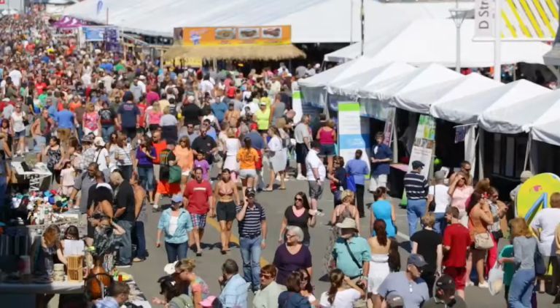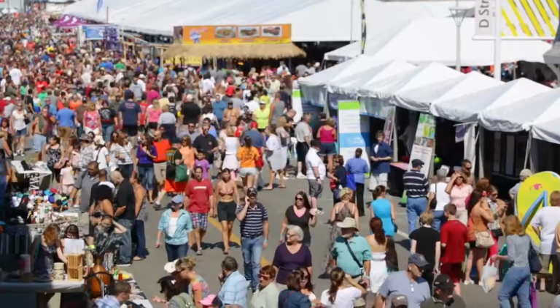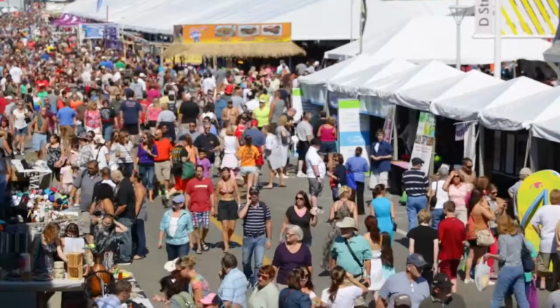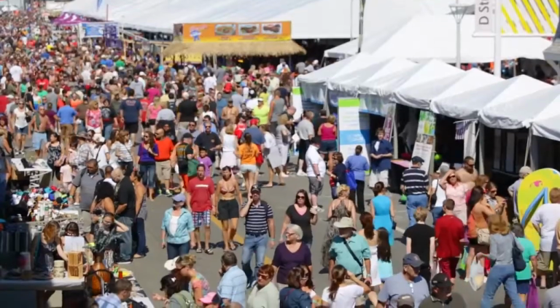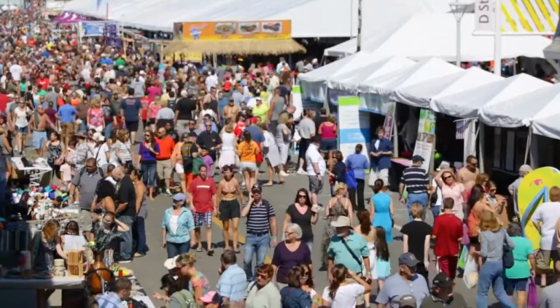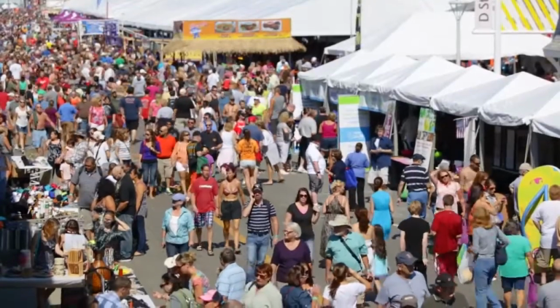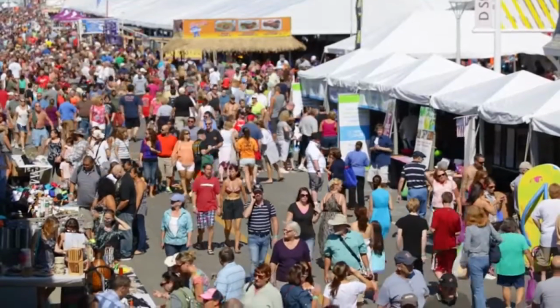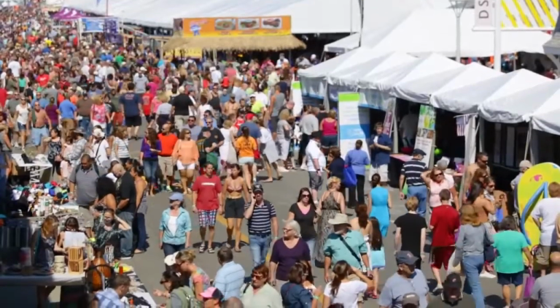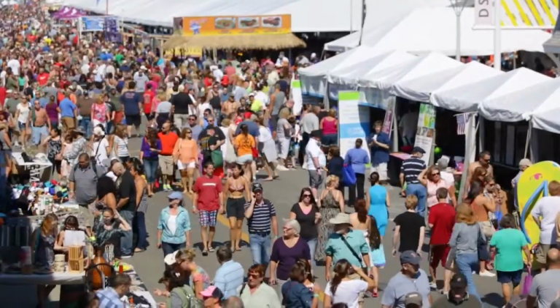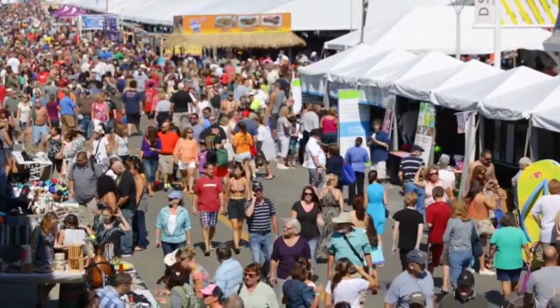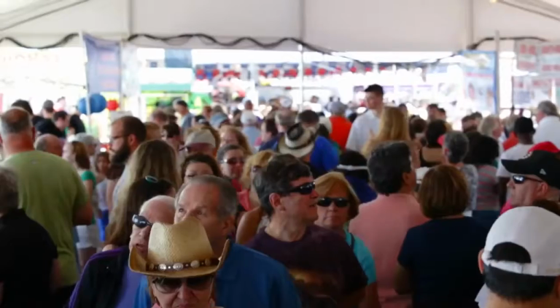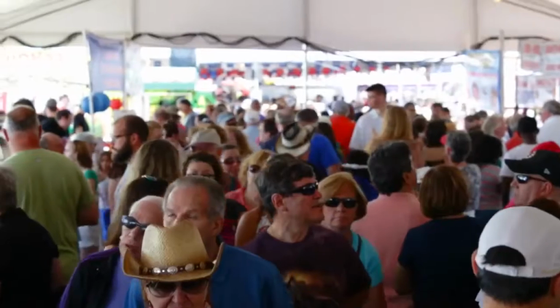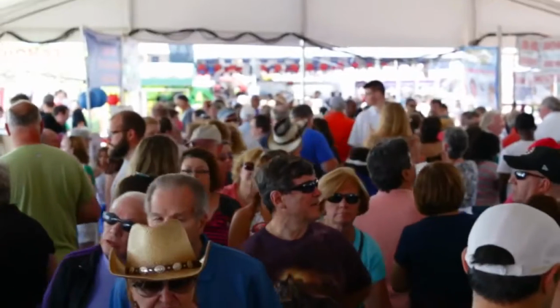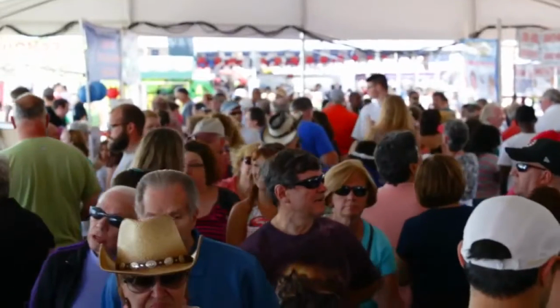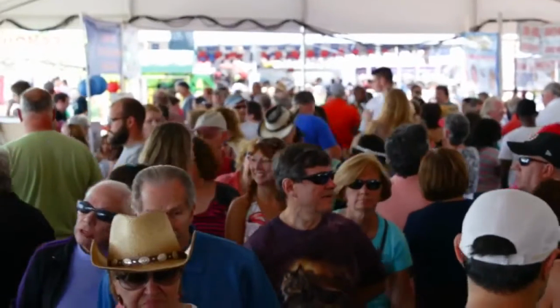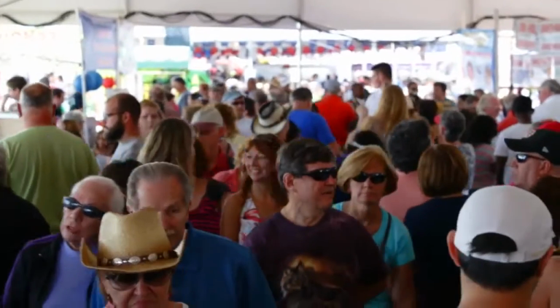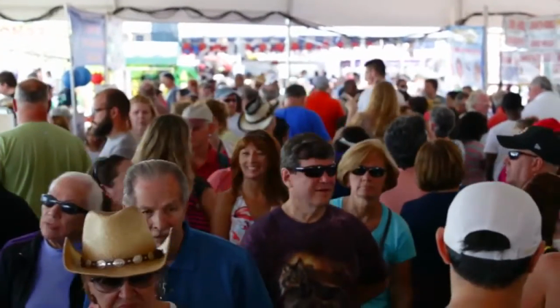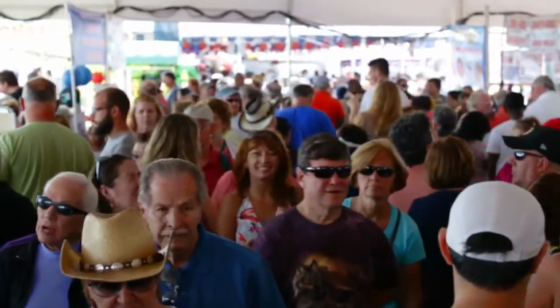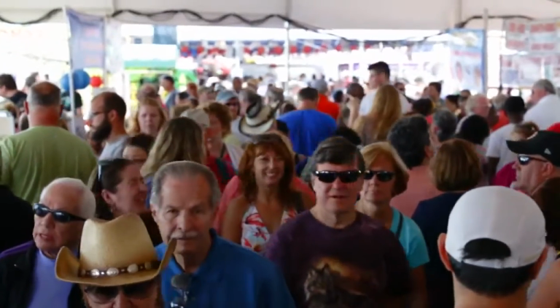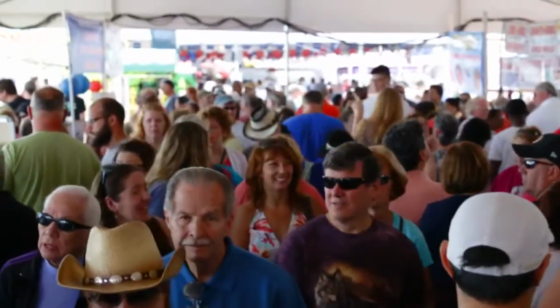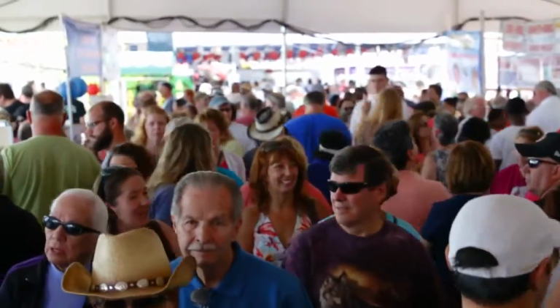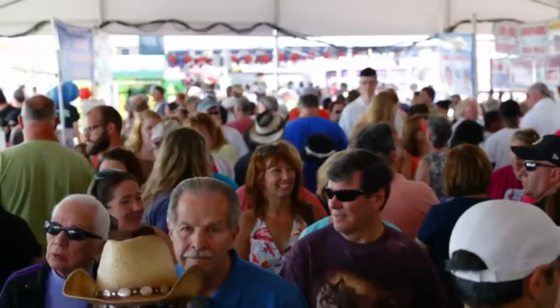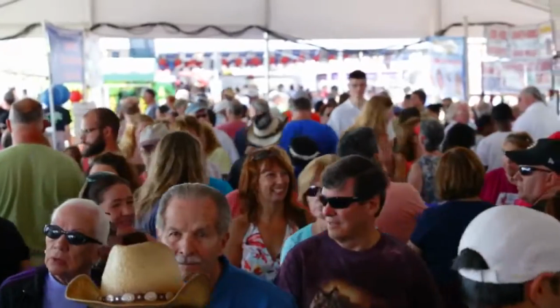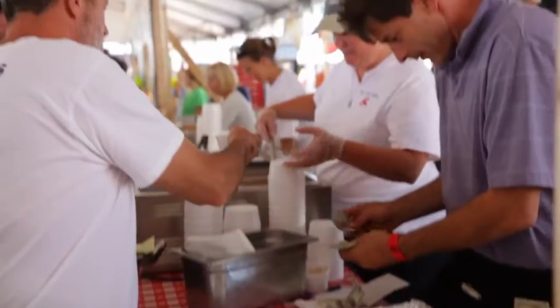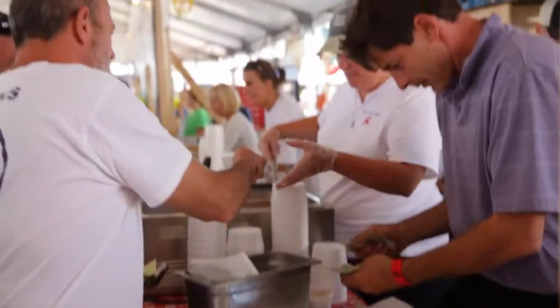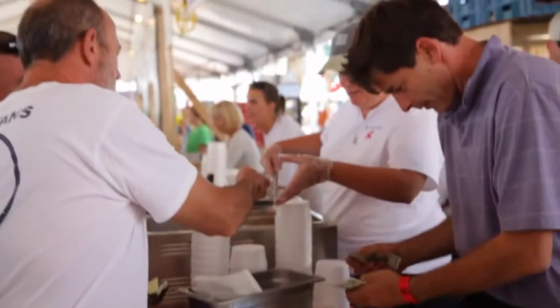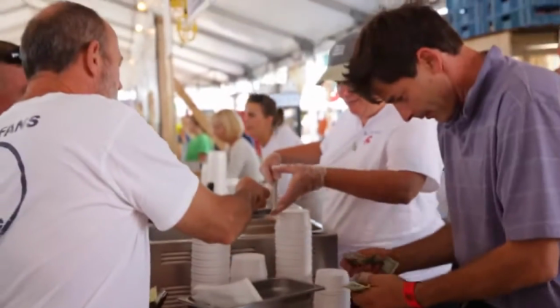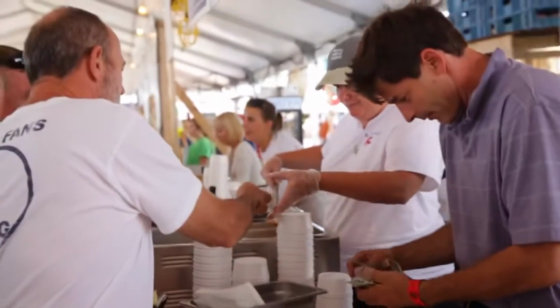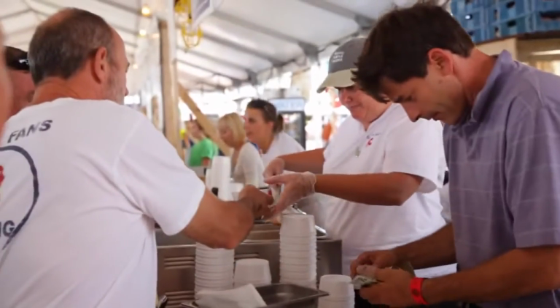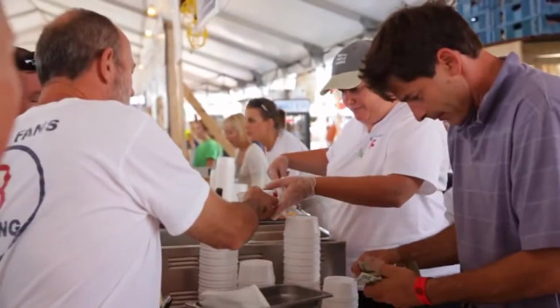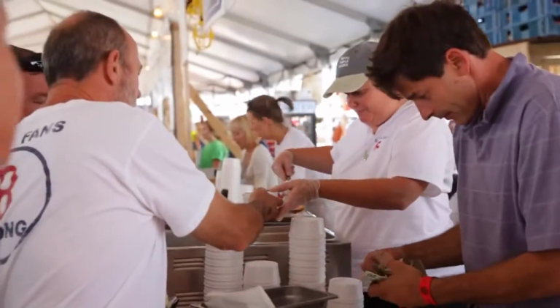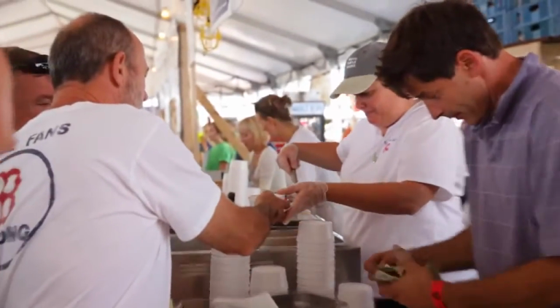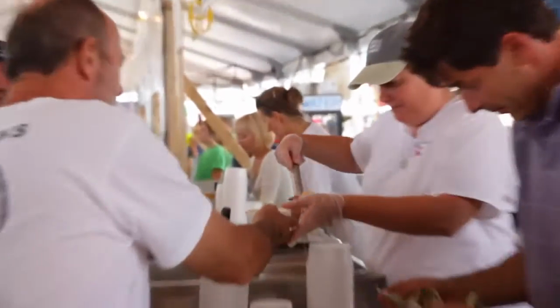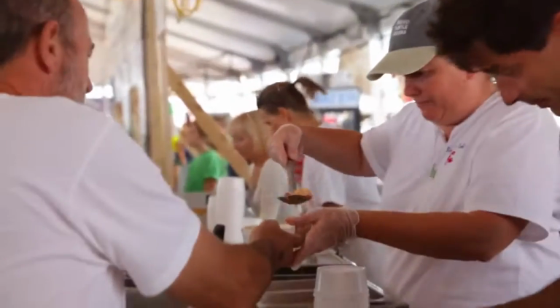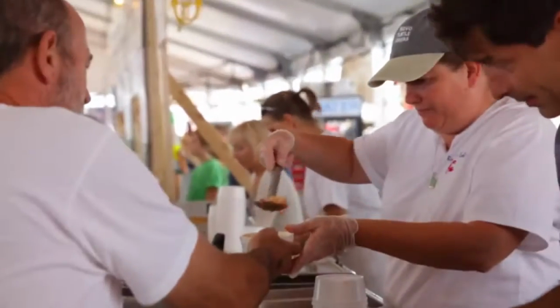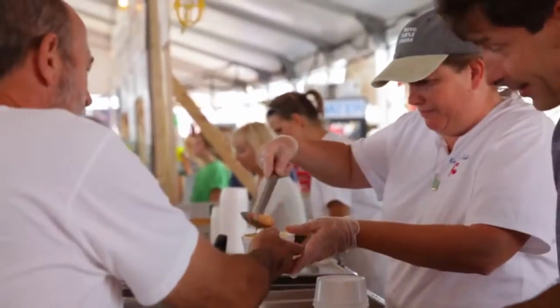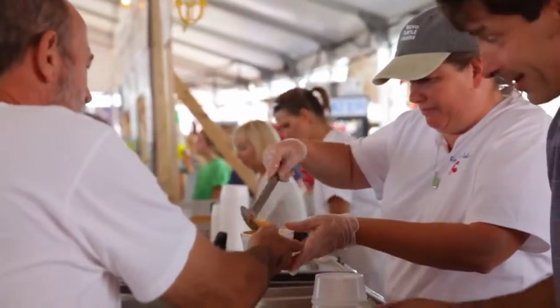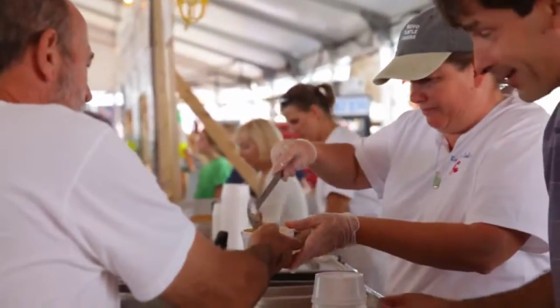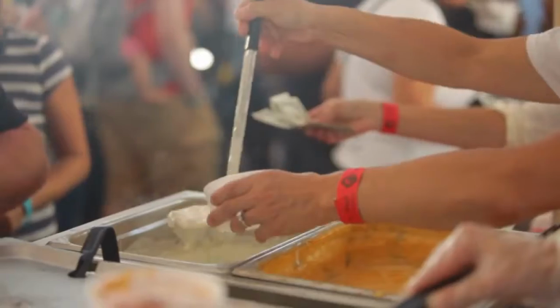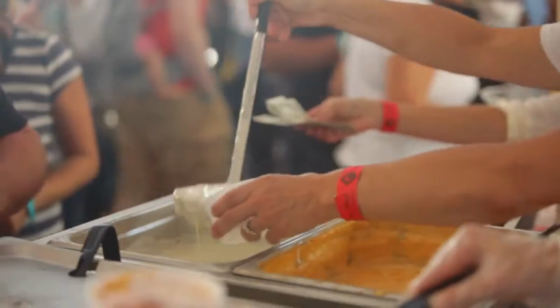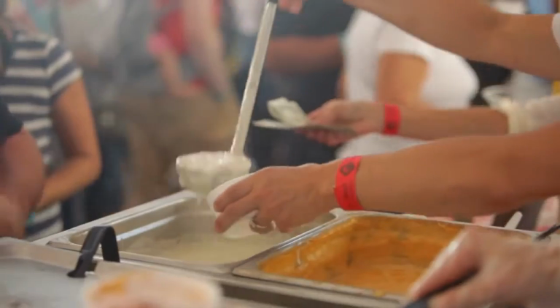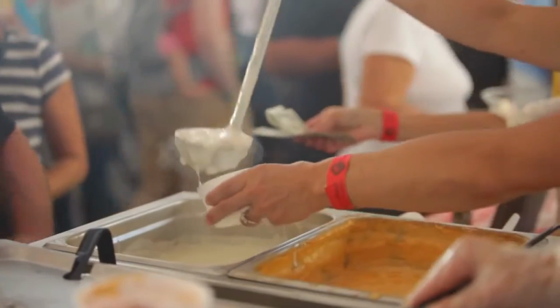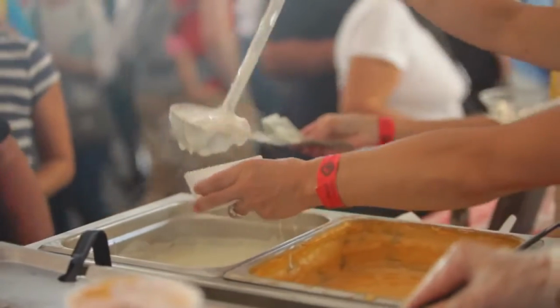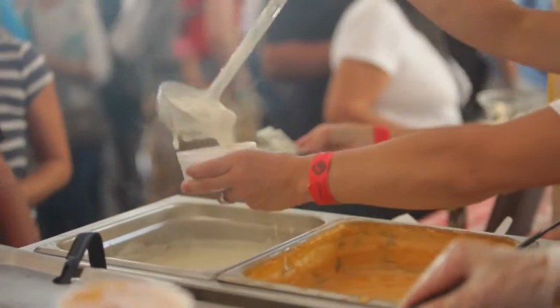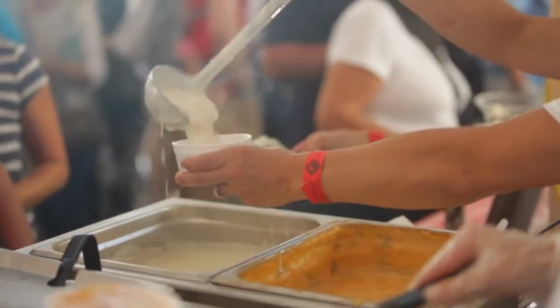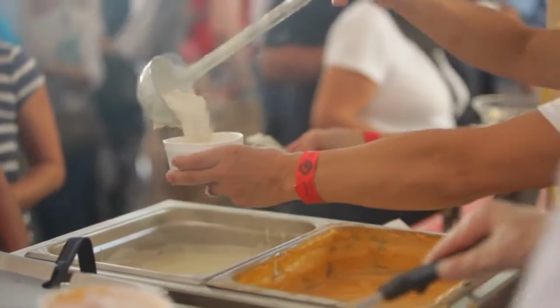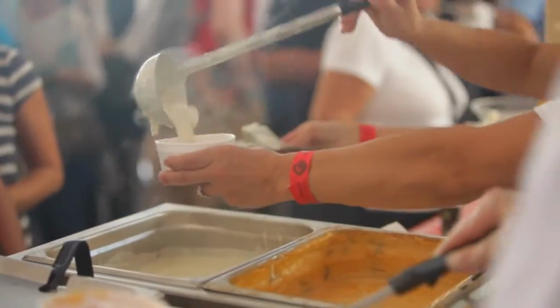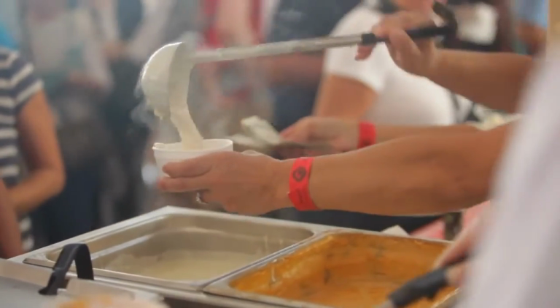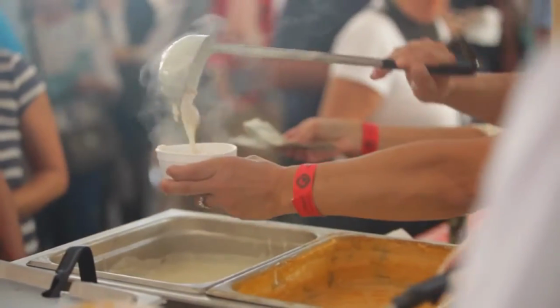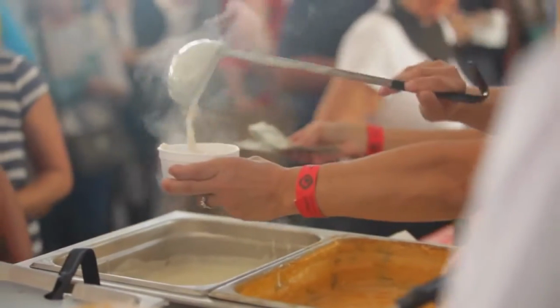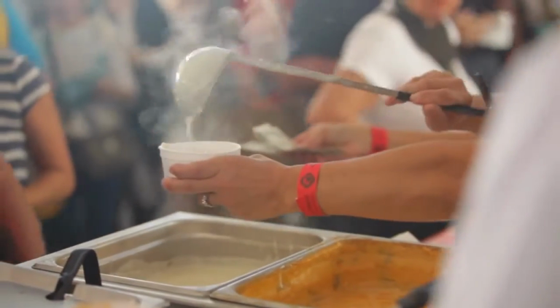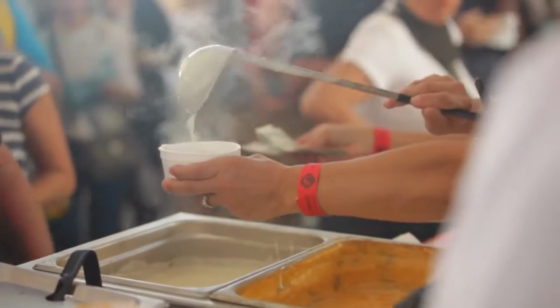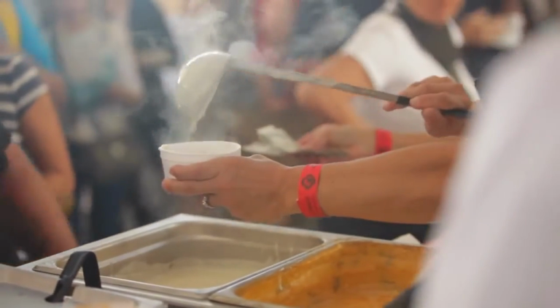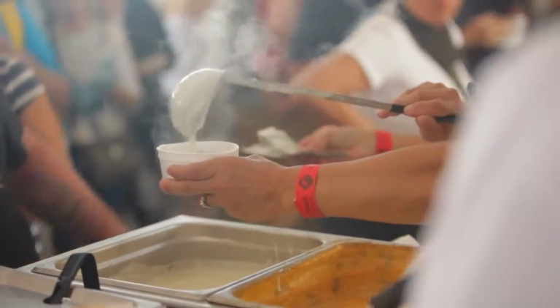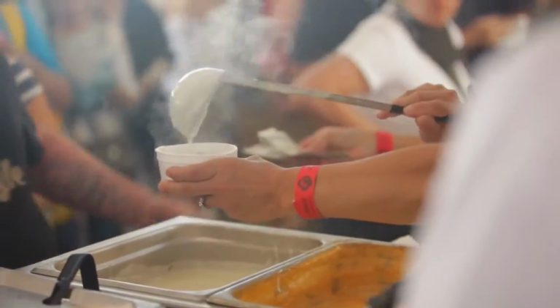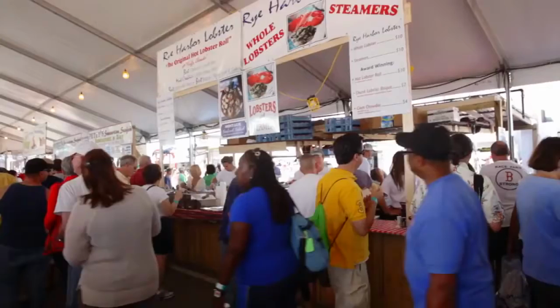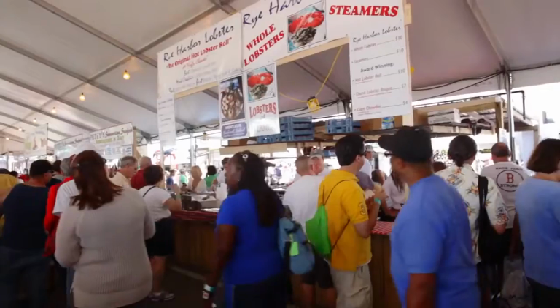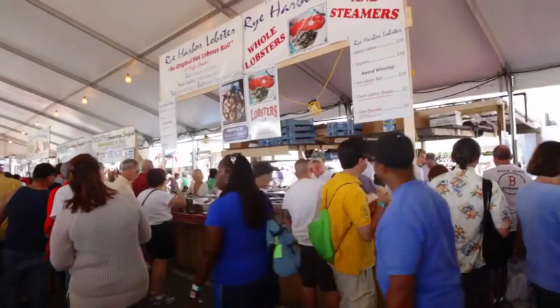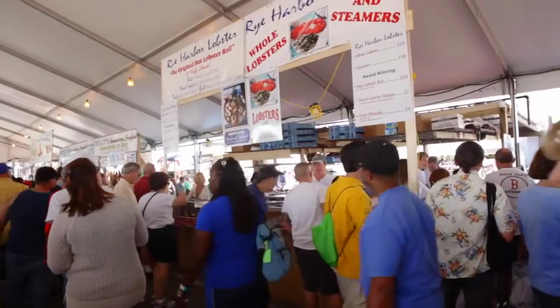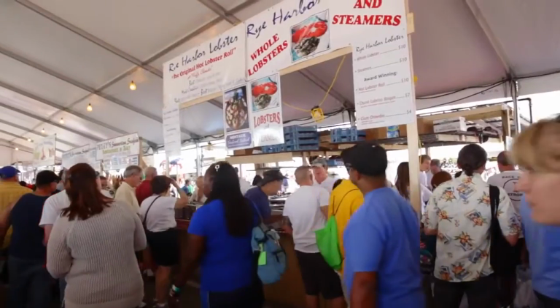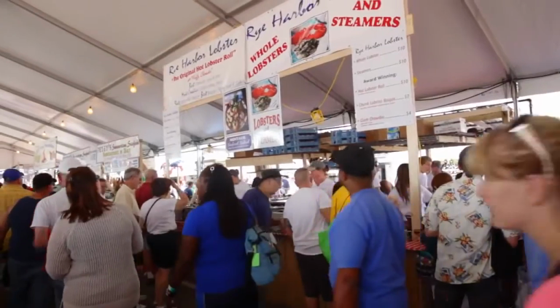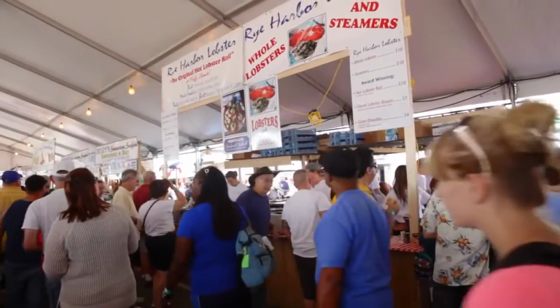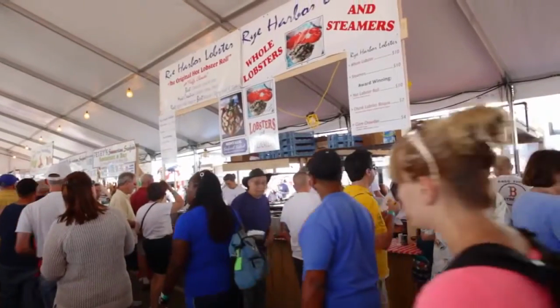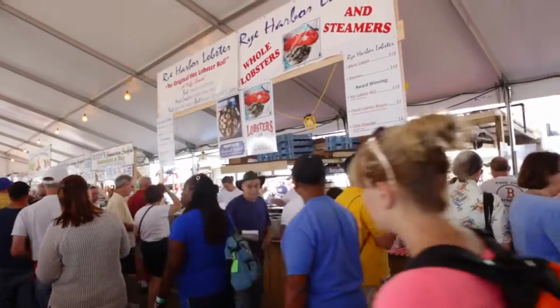It's the 24th year of the Hampton Beach Seafood Festival, and I'm starting with this year's winner for best bisque and best chowder, the Rye Harbor Lobster Pound.